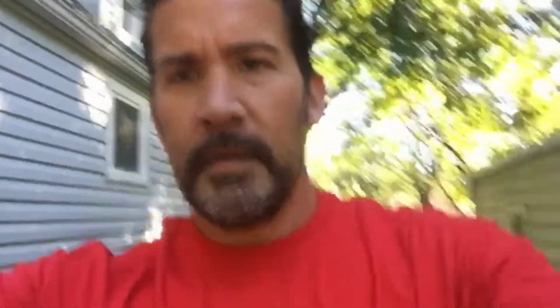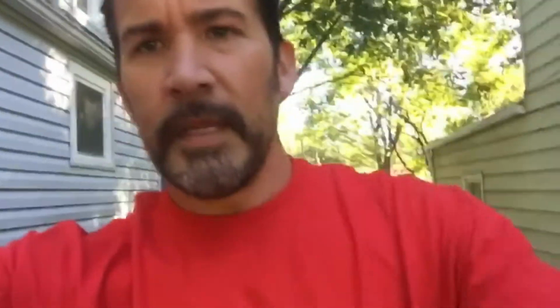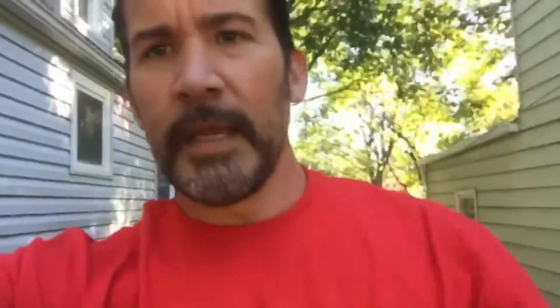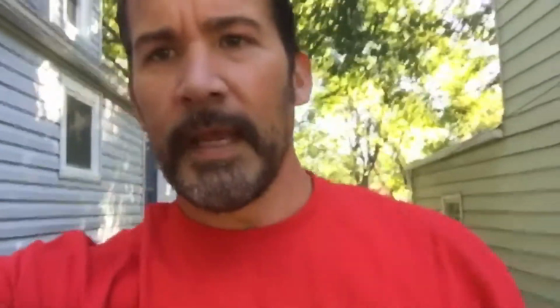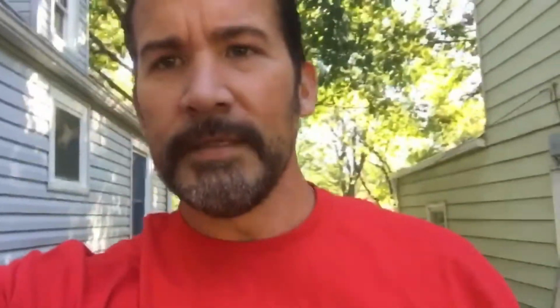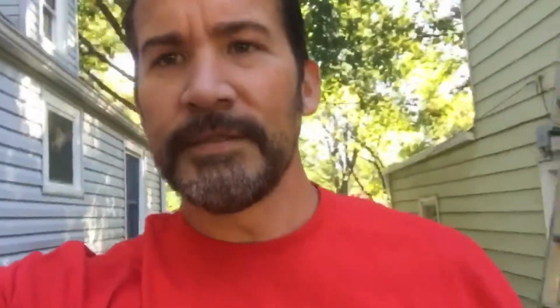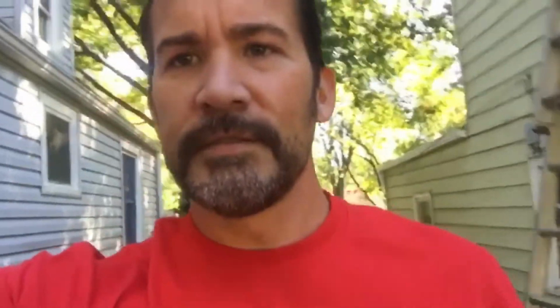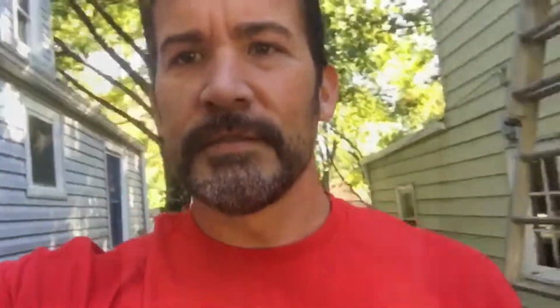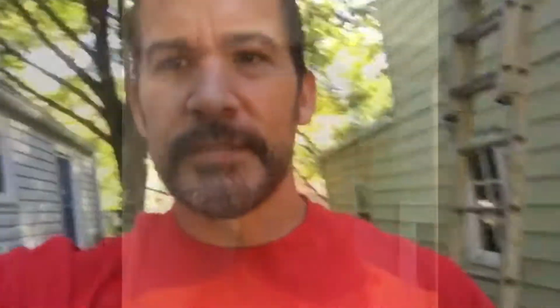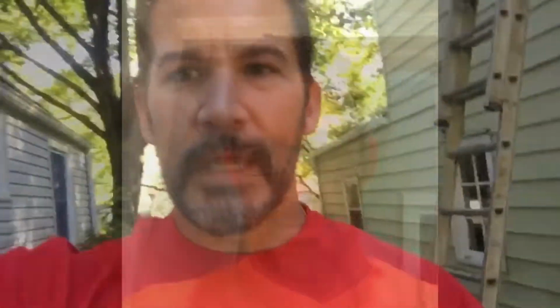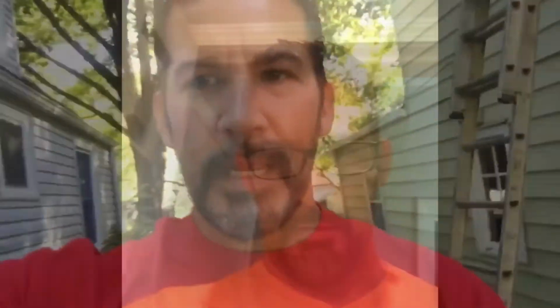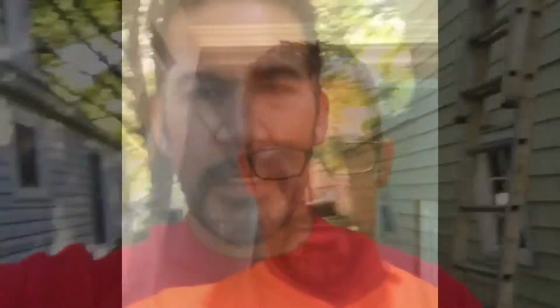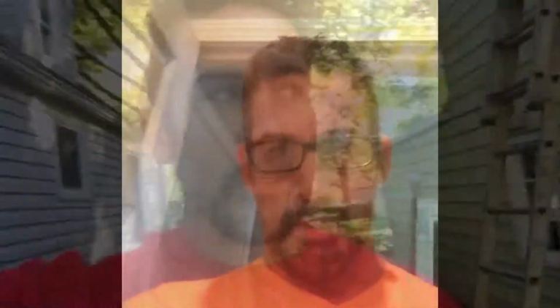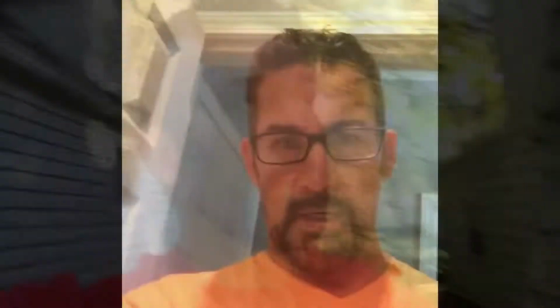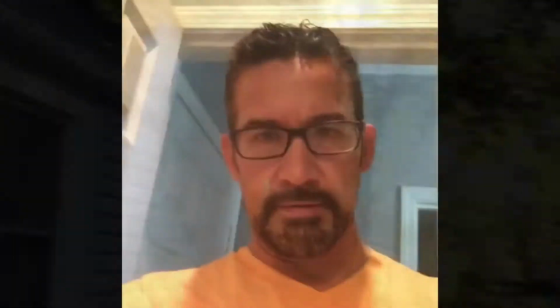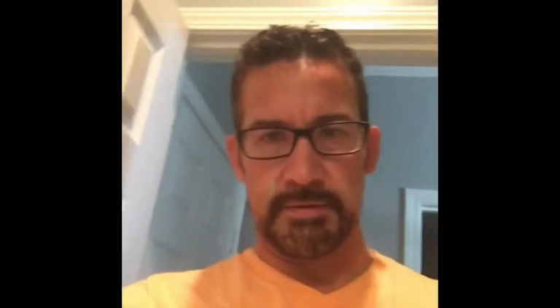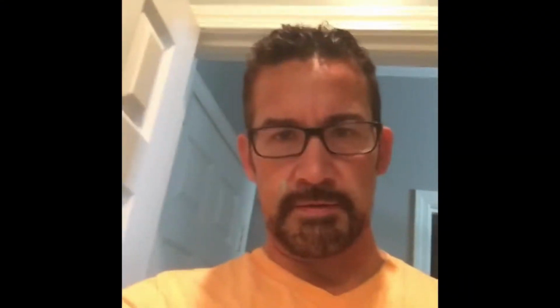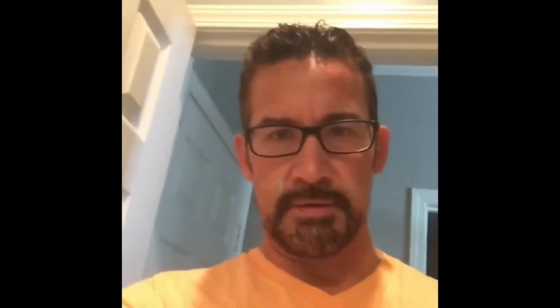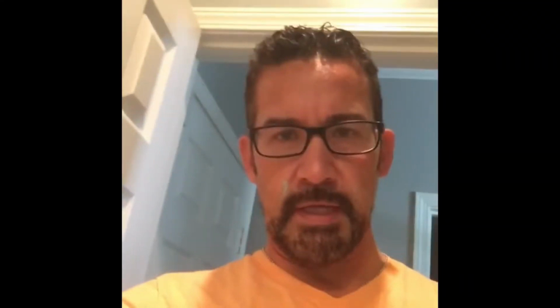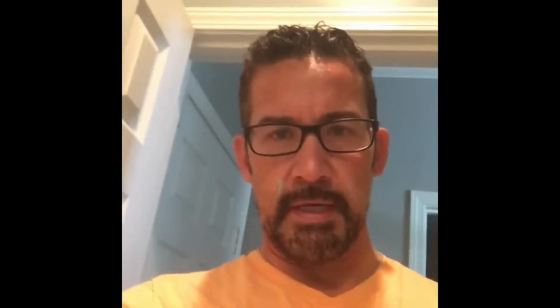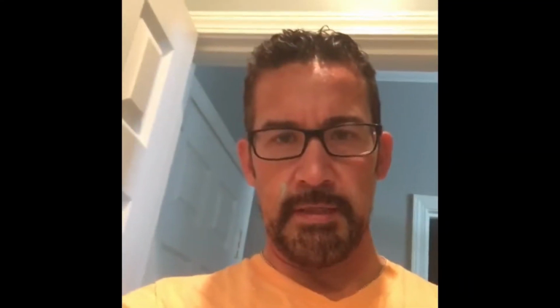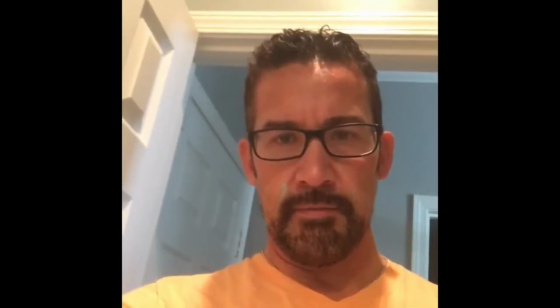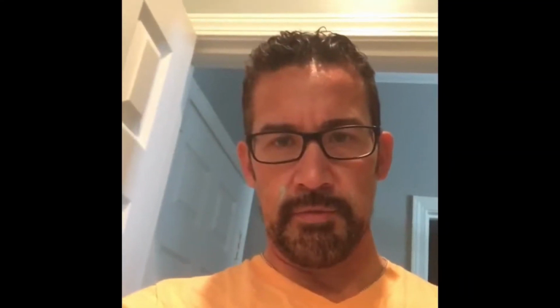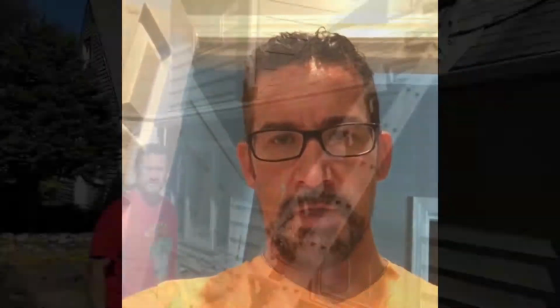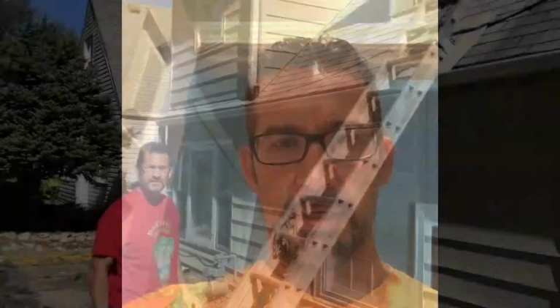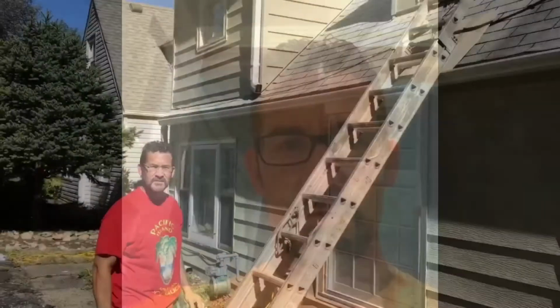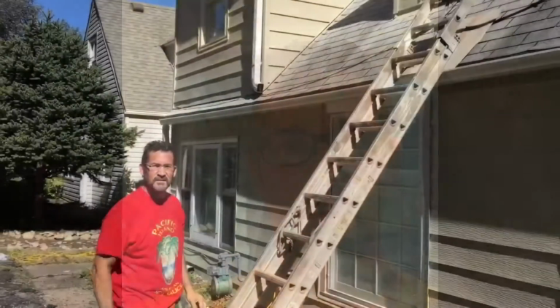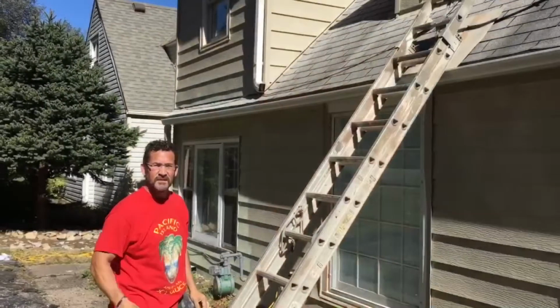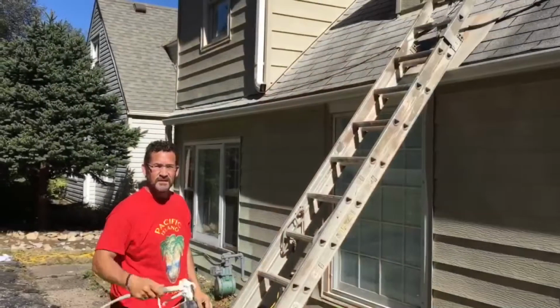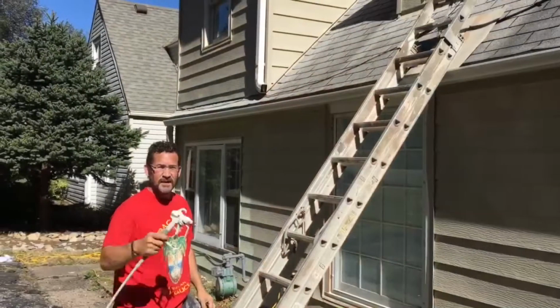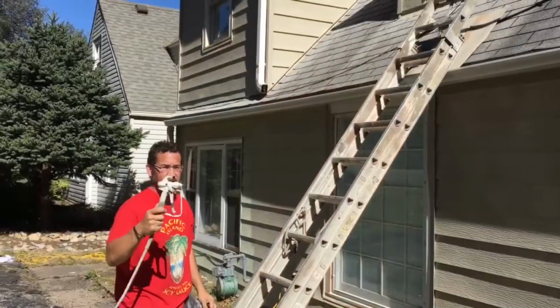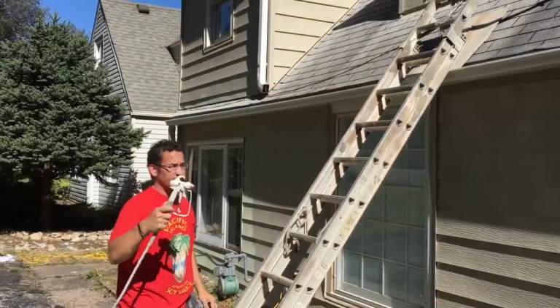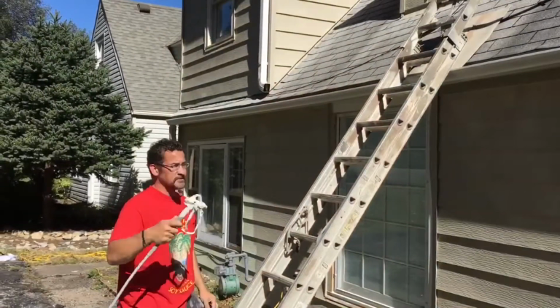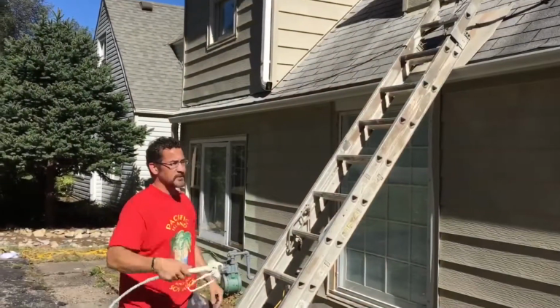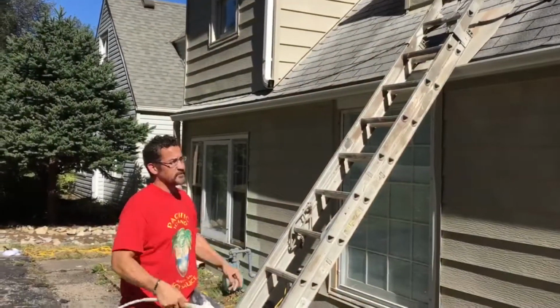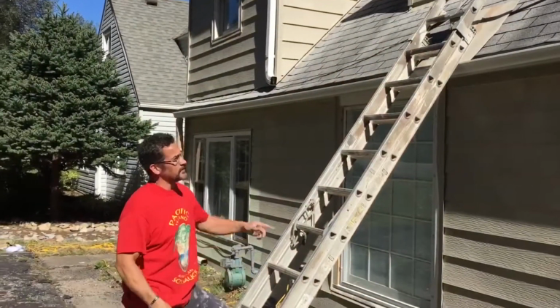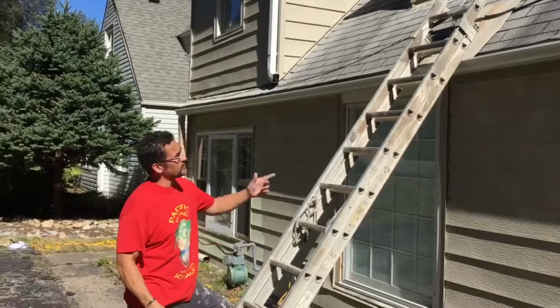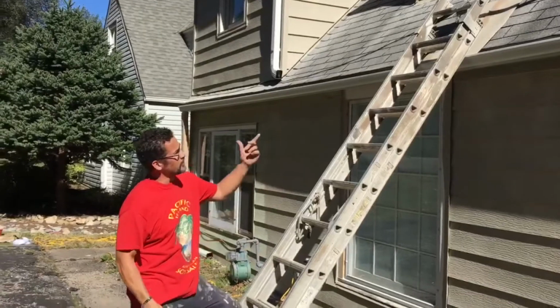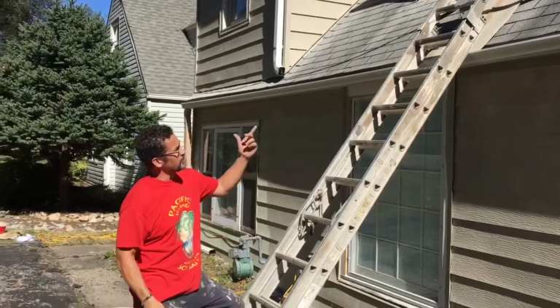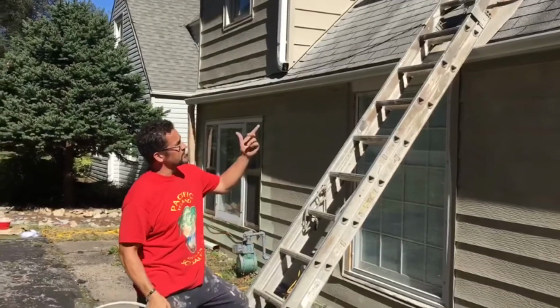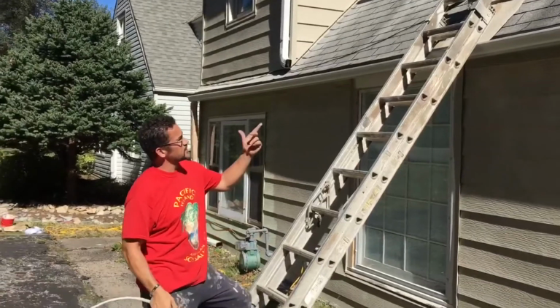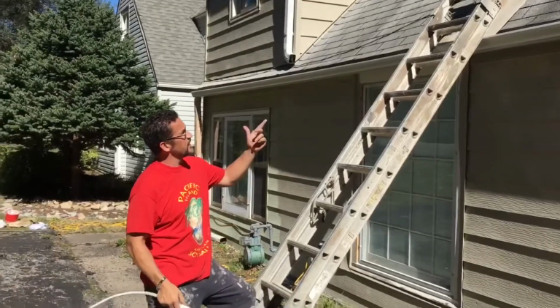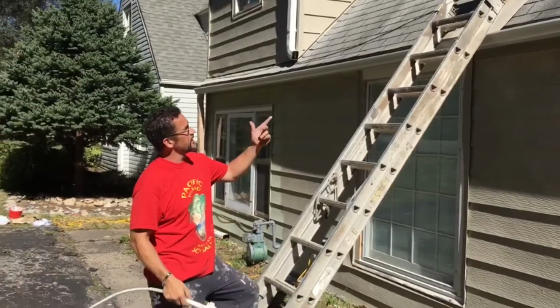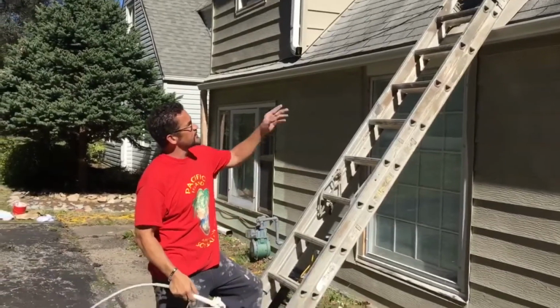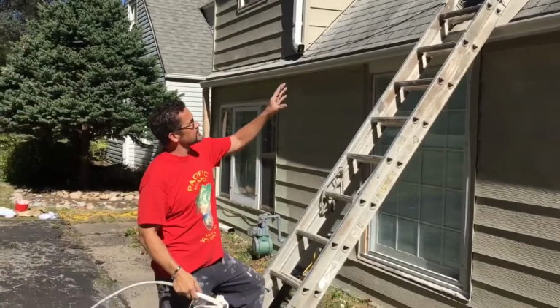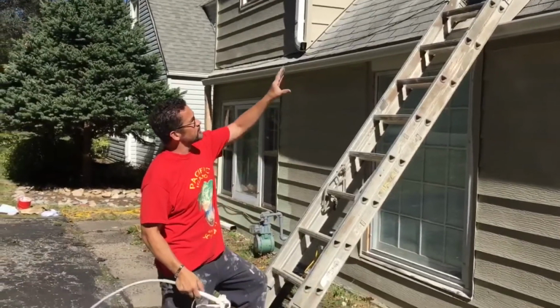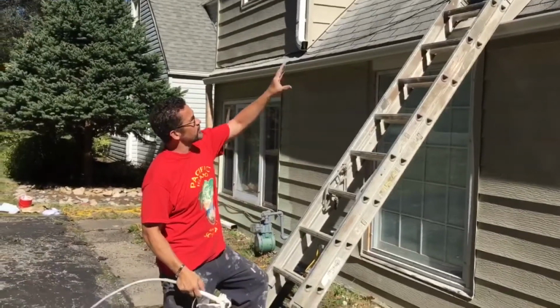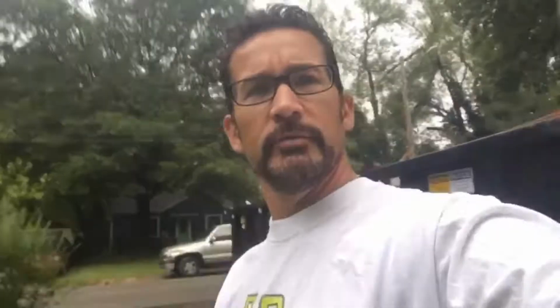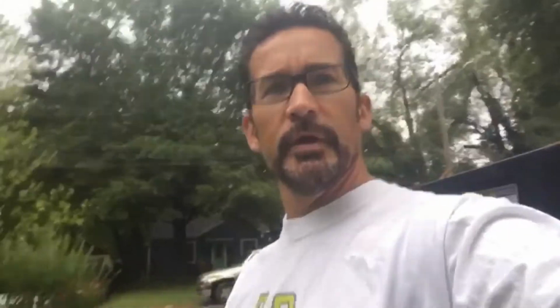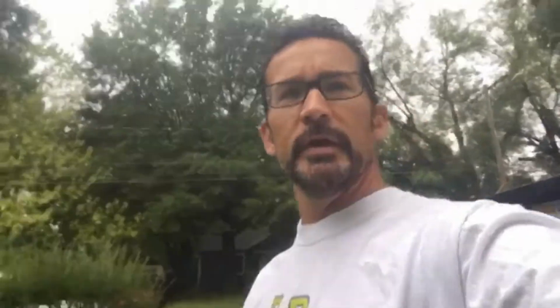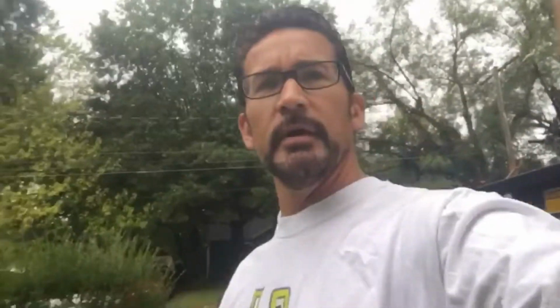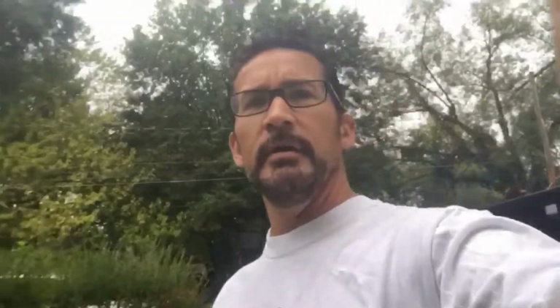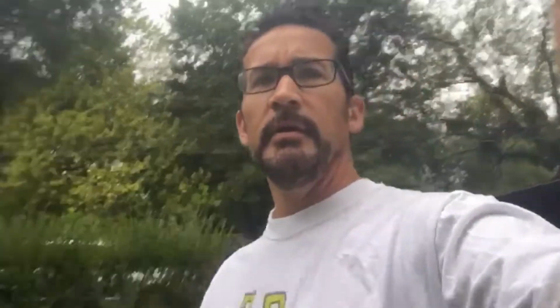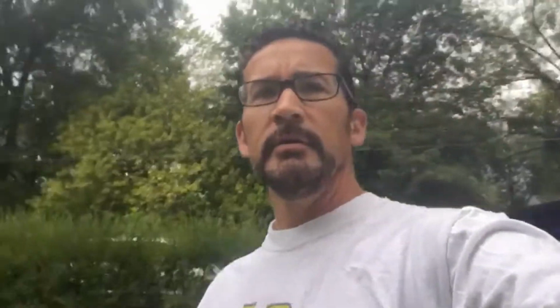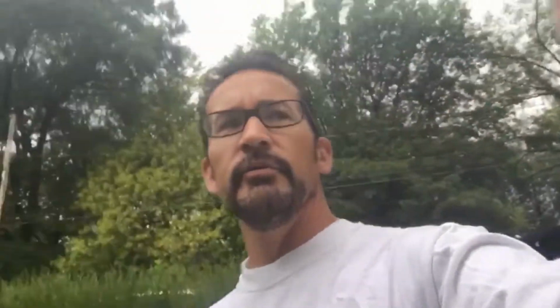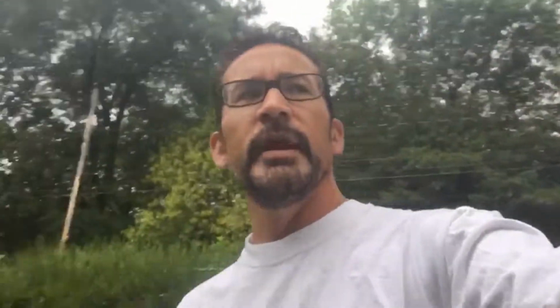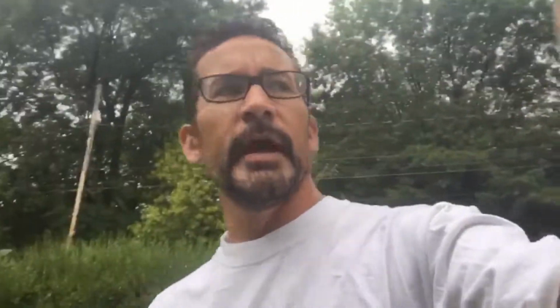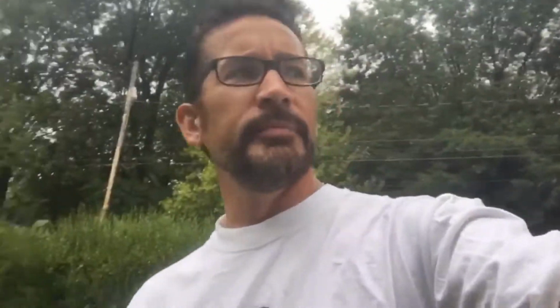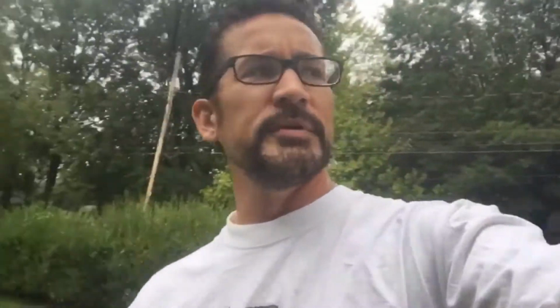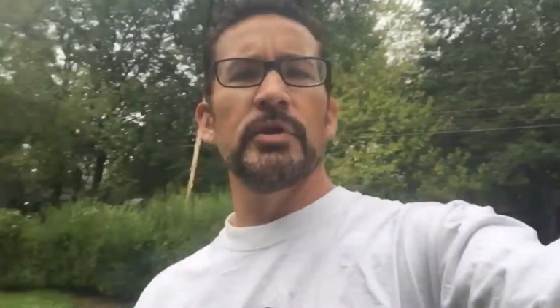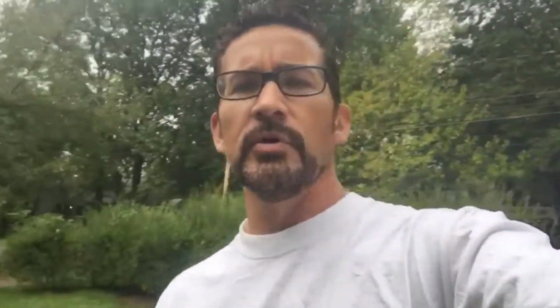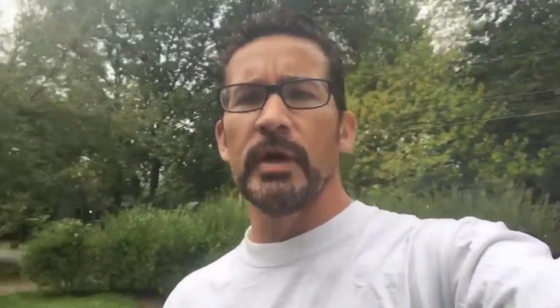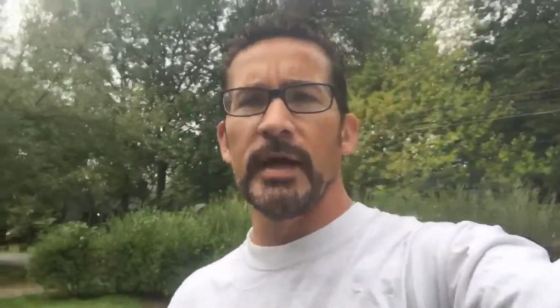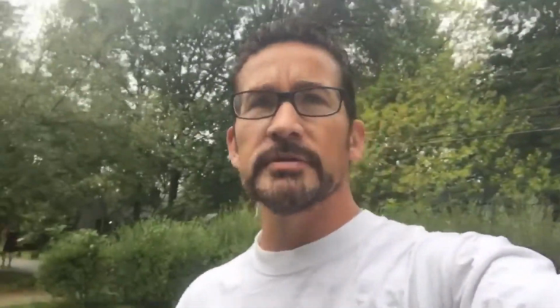Hey guys, this is Donnie. We're getting ready to go up on this ladder. We're going to spray. We're going to rehab this whole house.